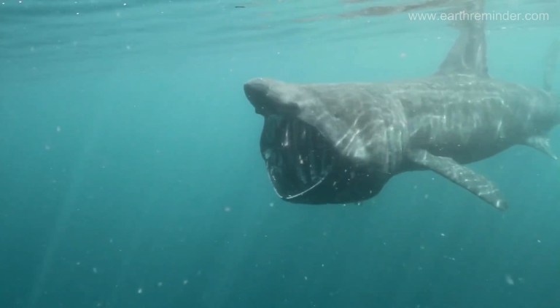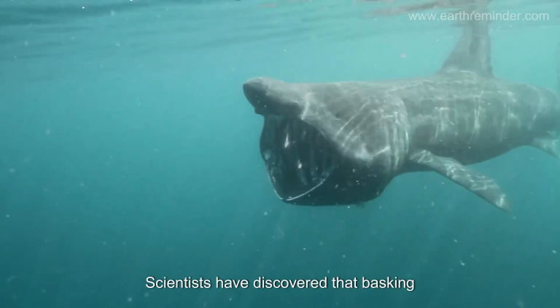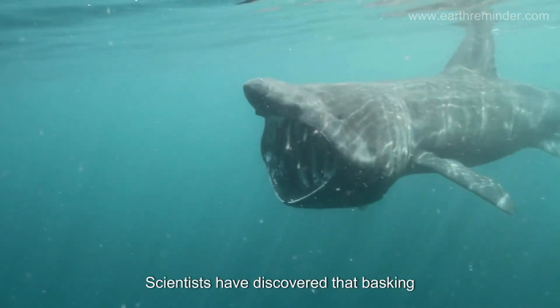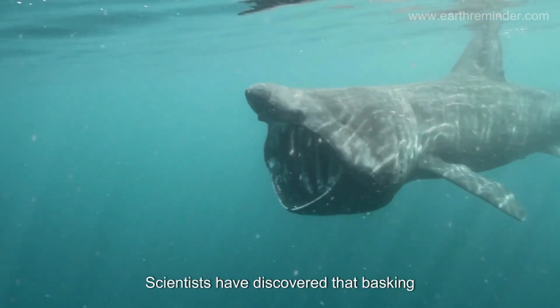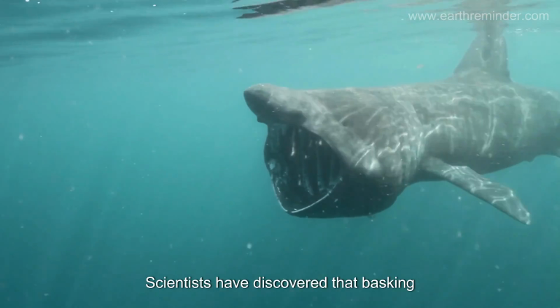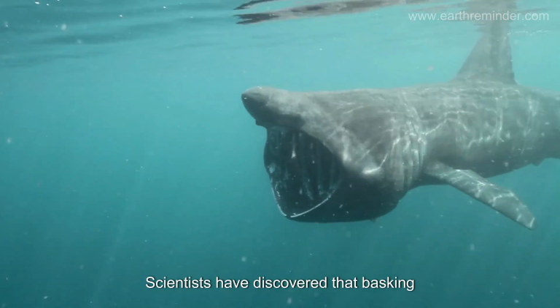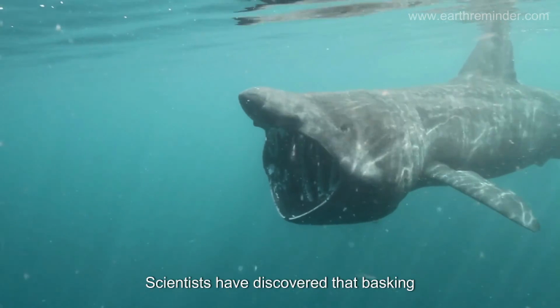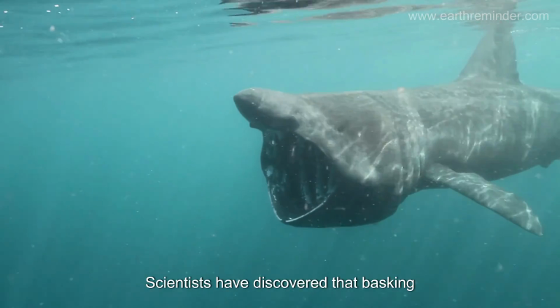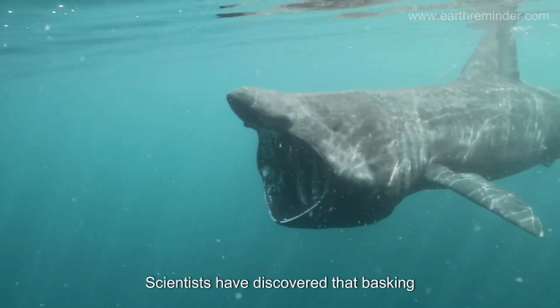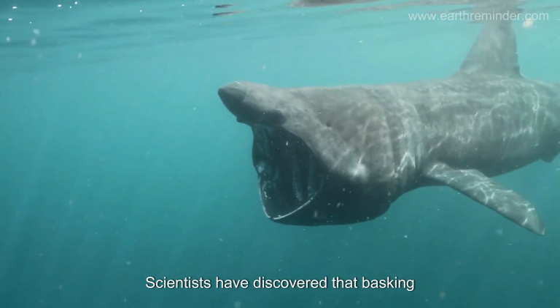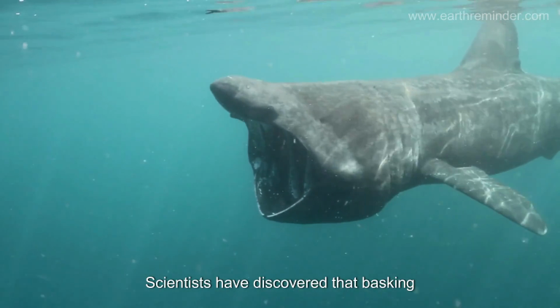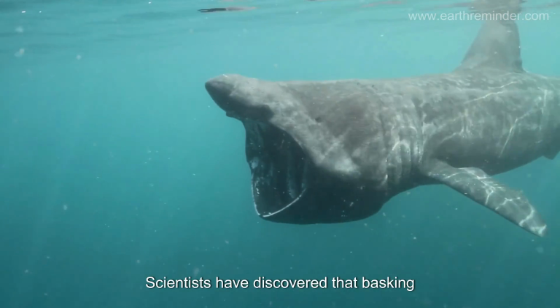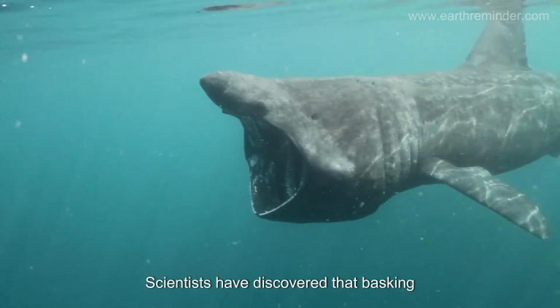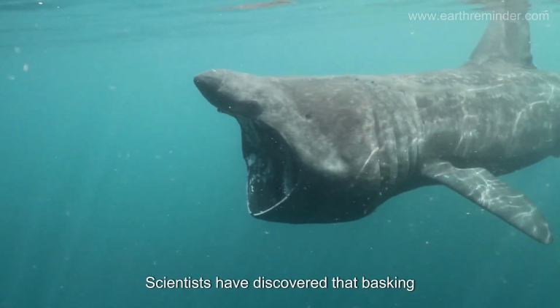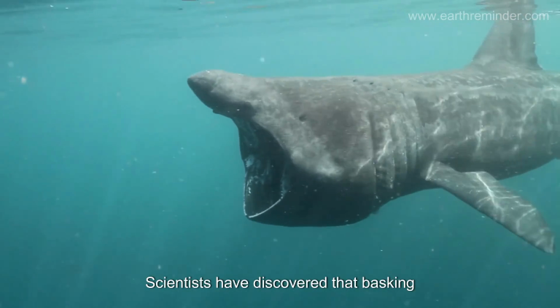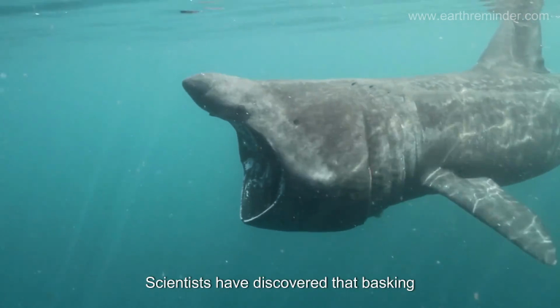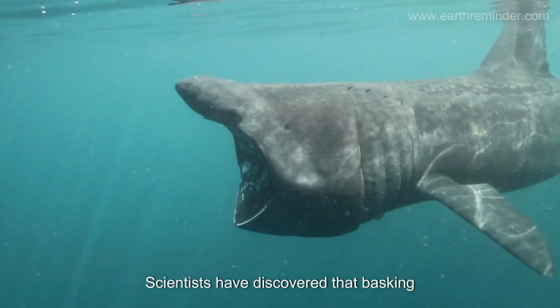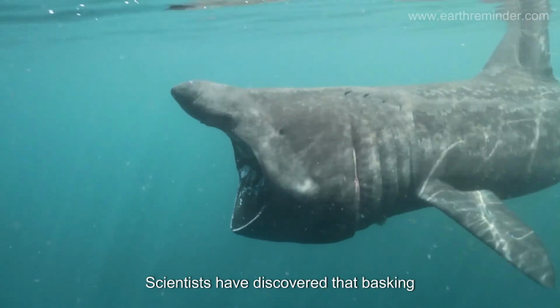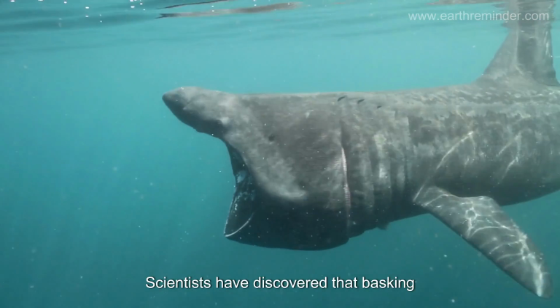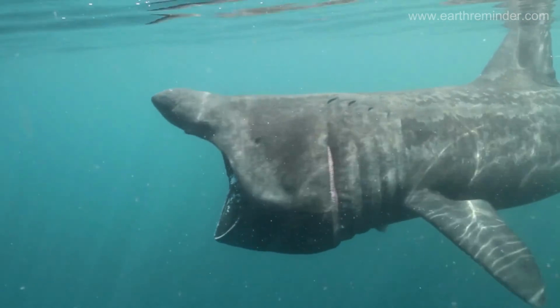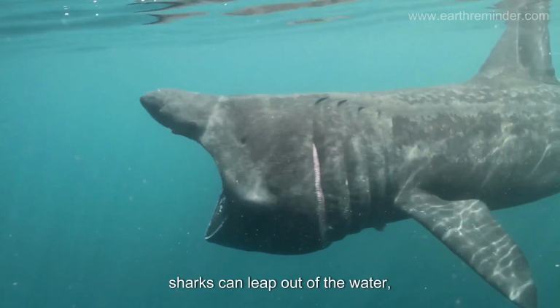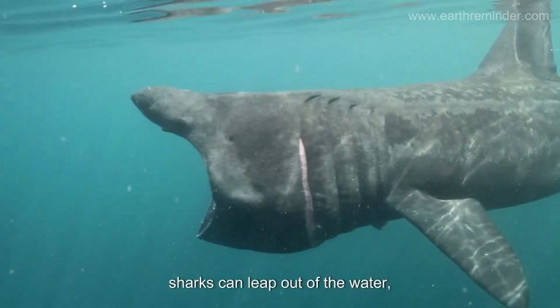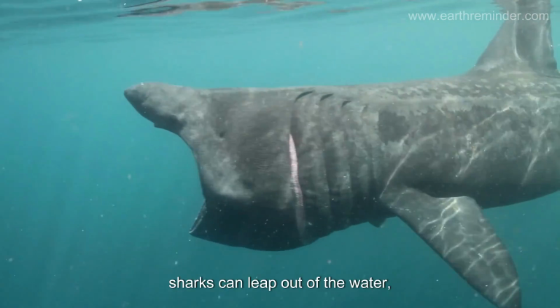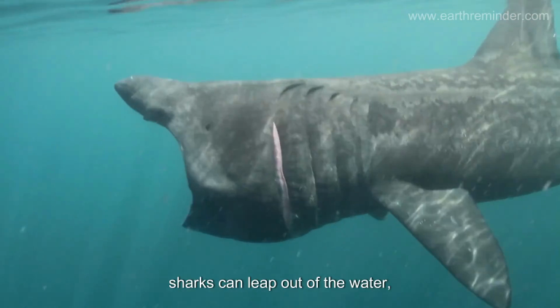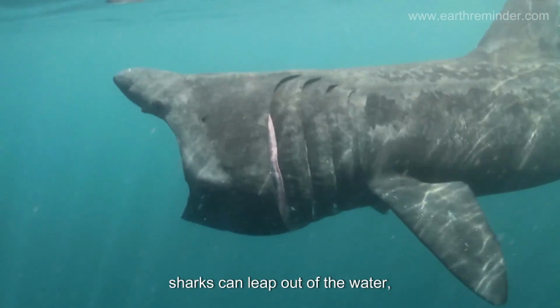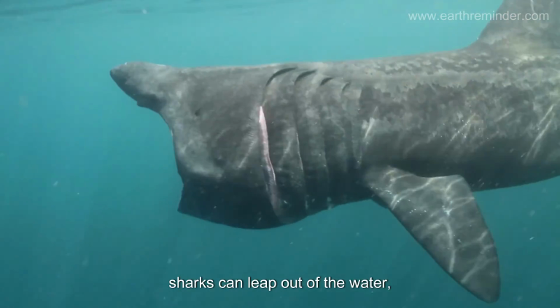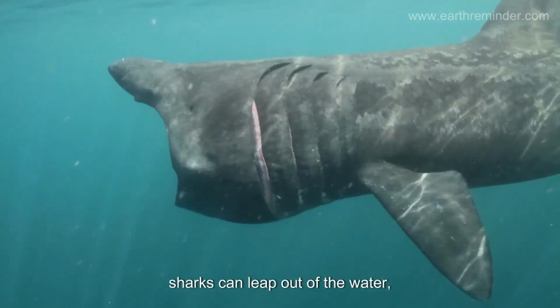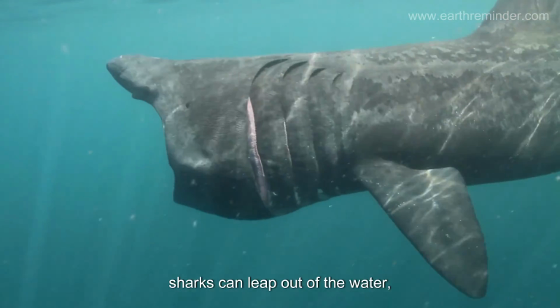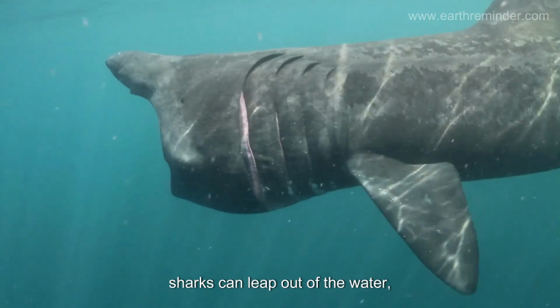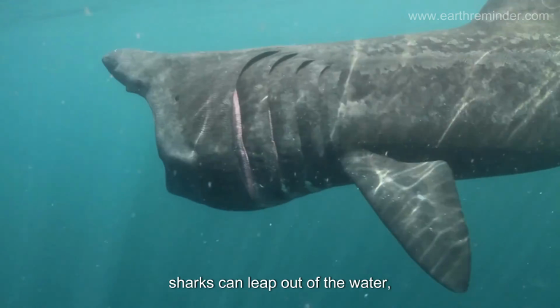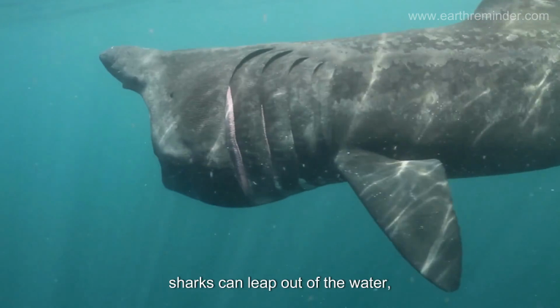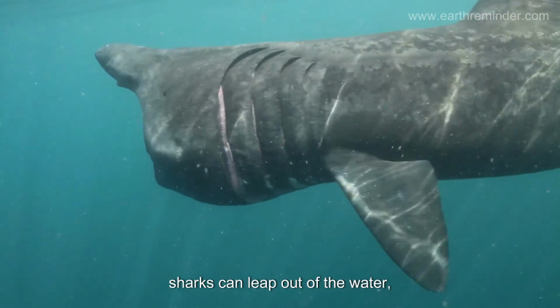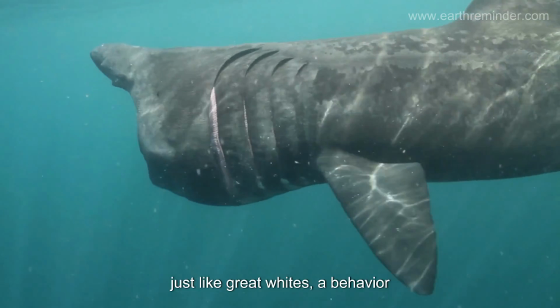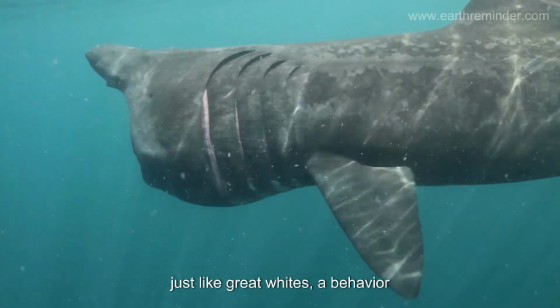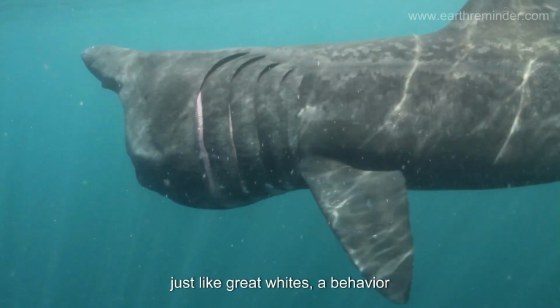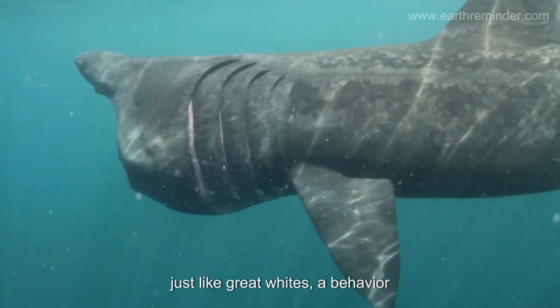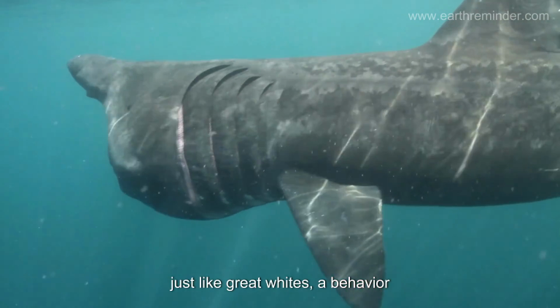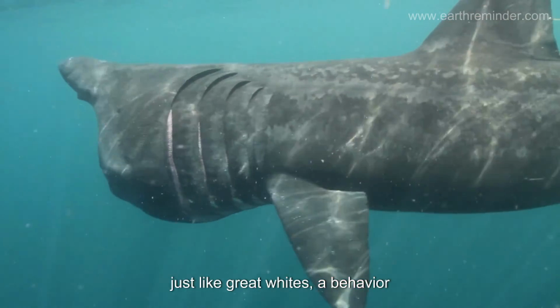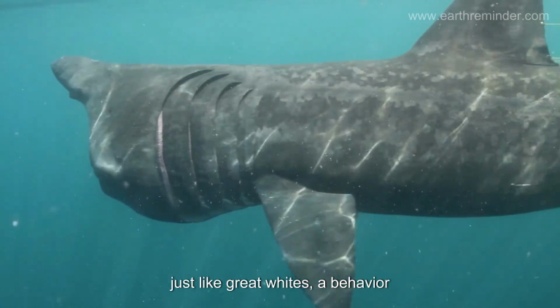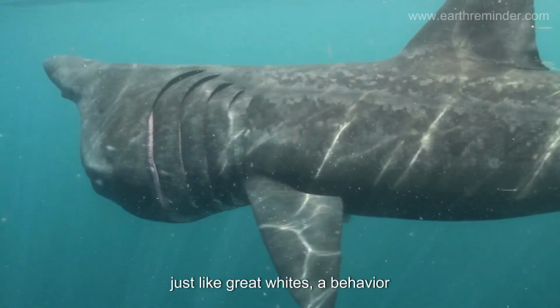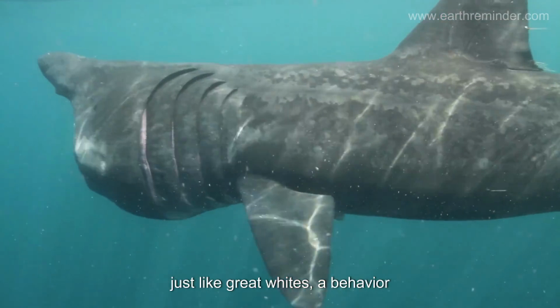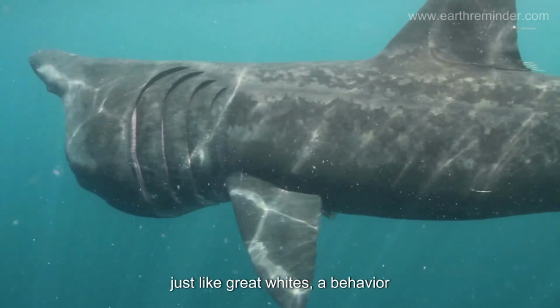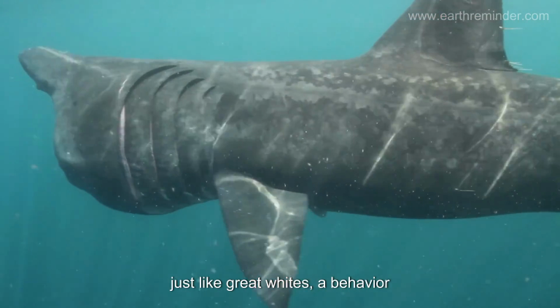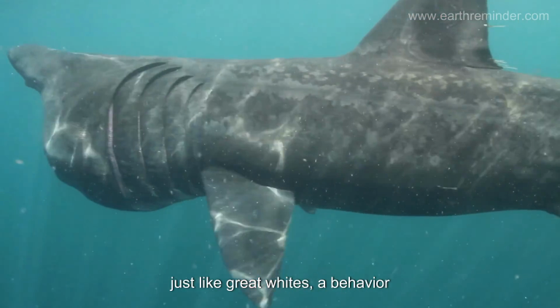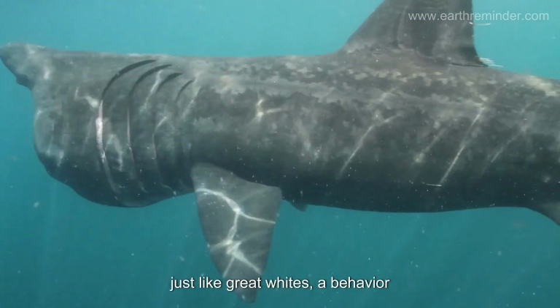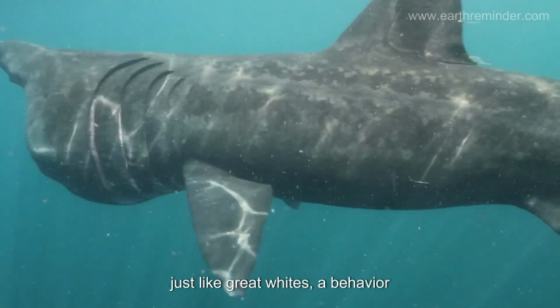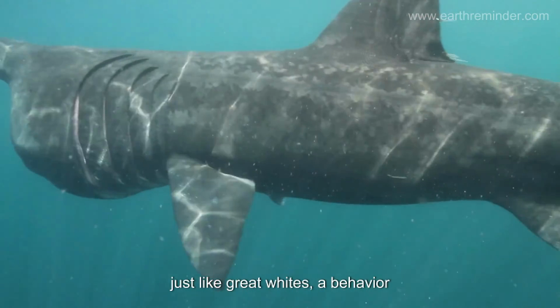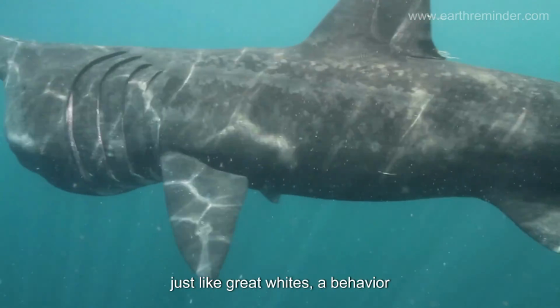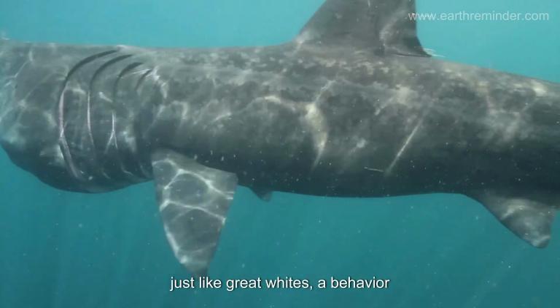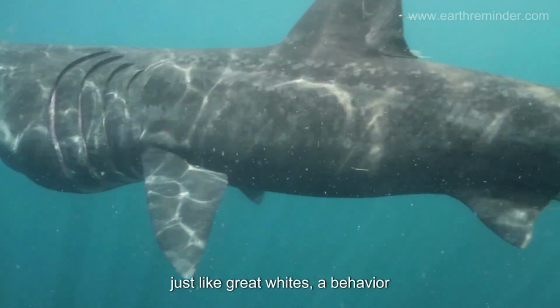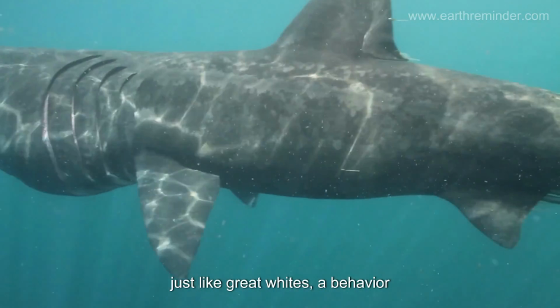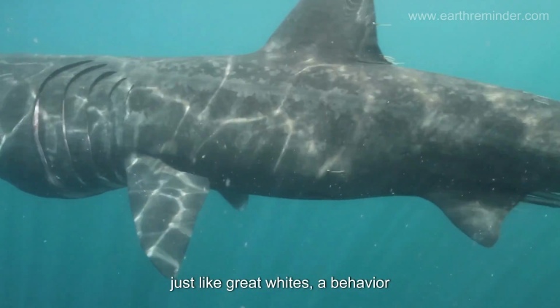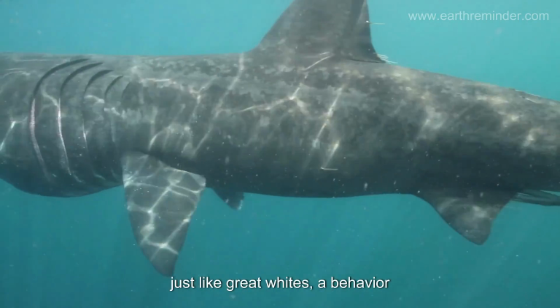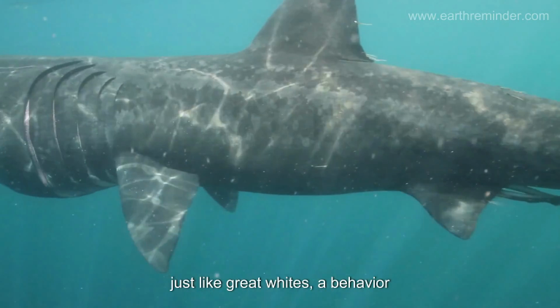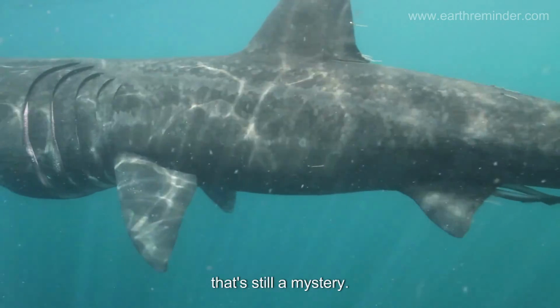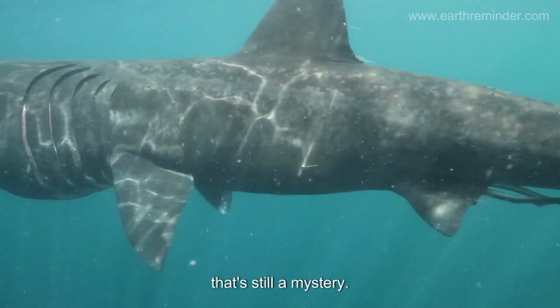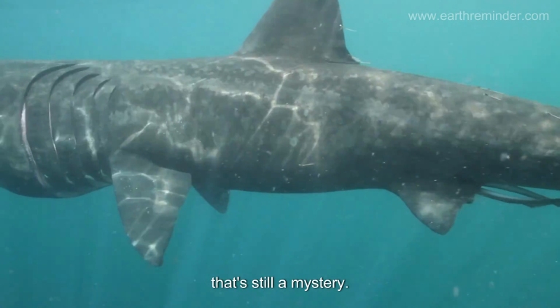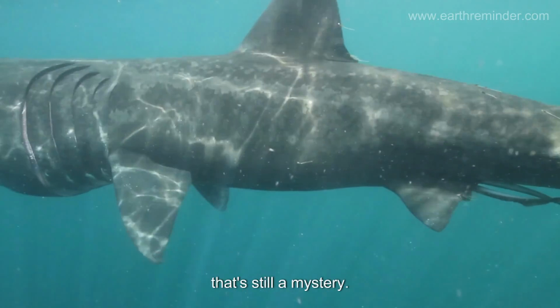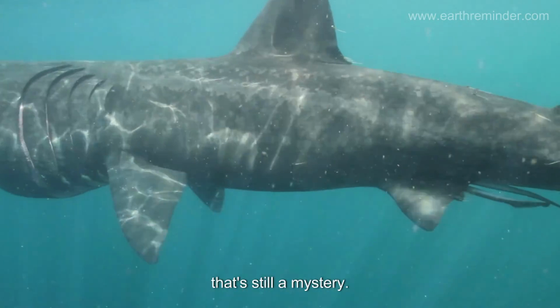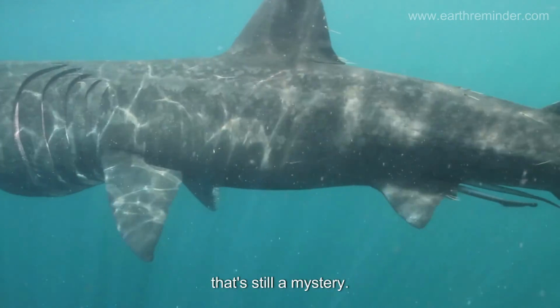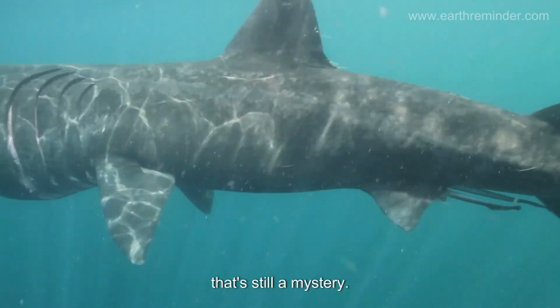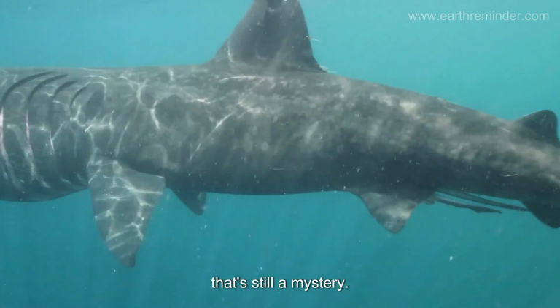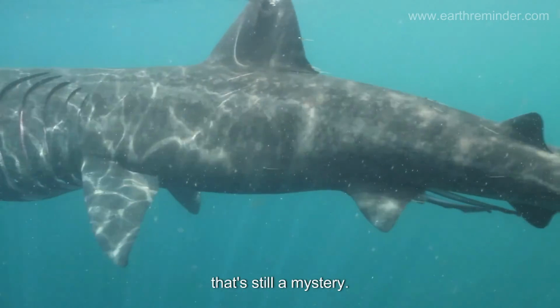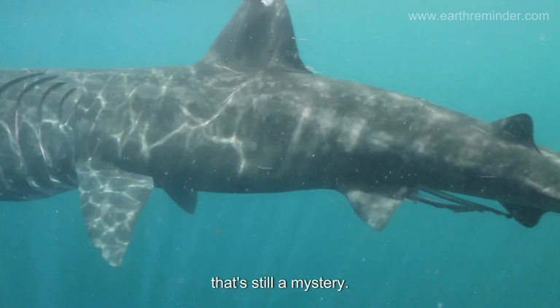Scientists have discovered that basking sharks can leap out of the water, just like great whites — a behavior that's still a mystery.